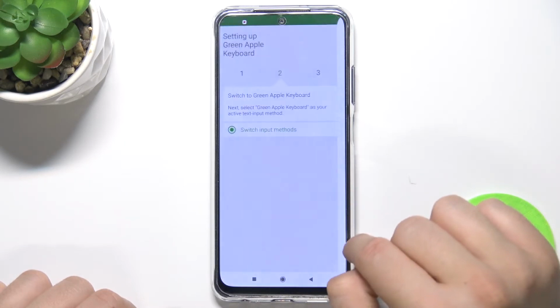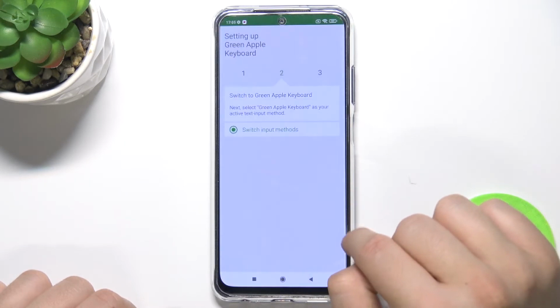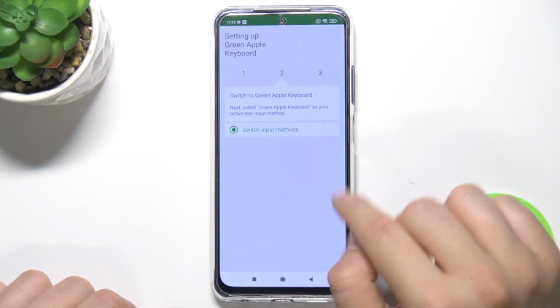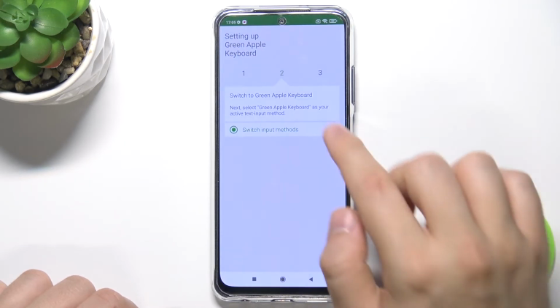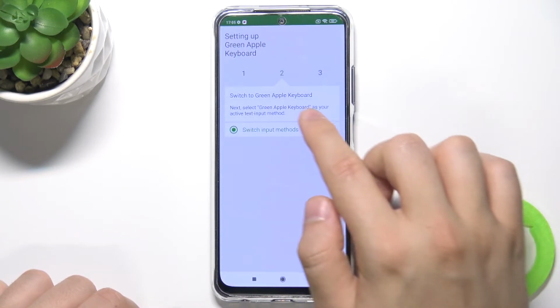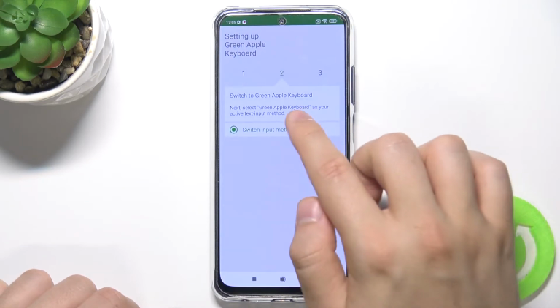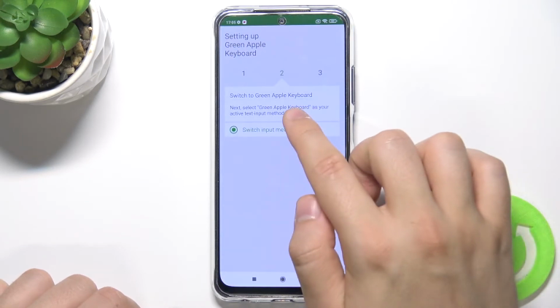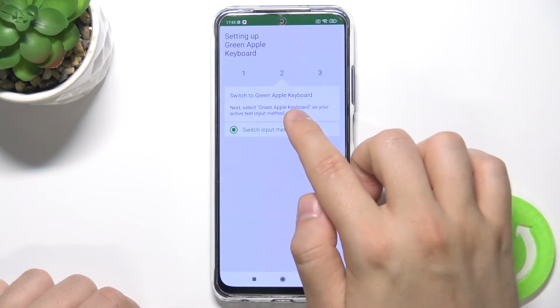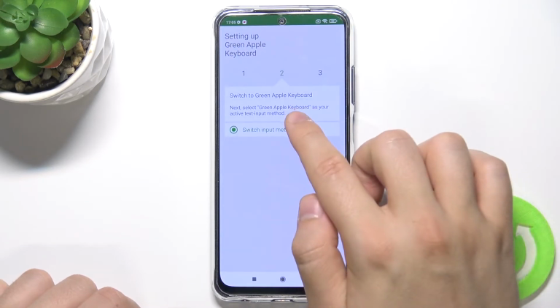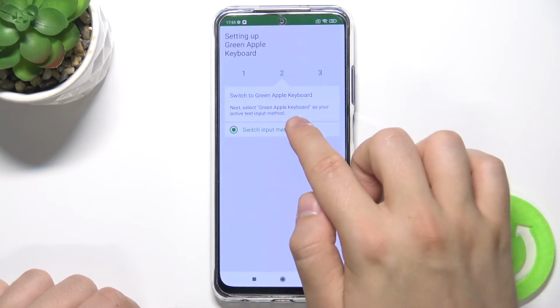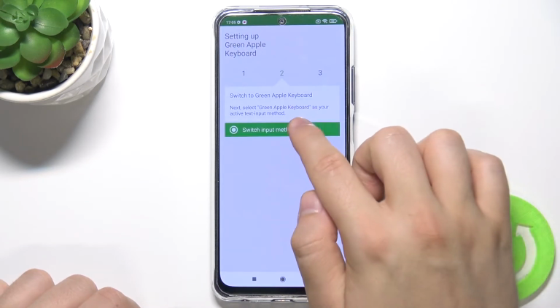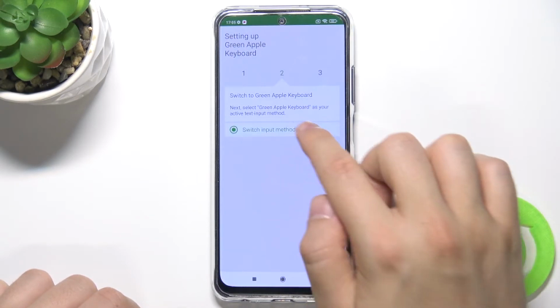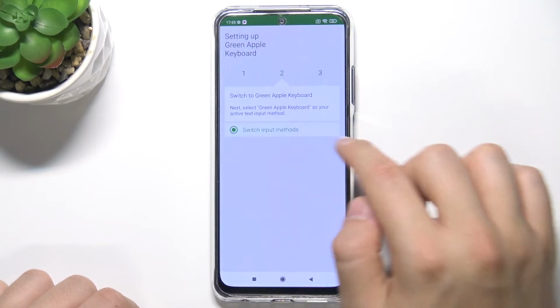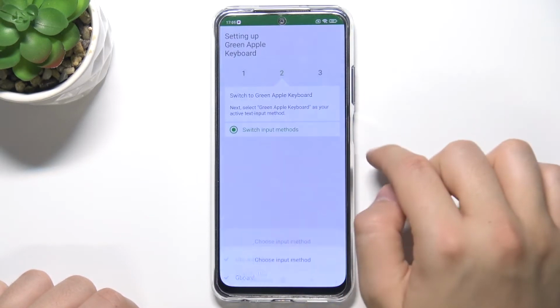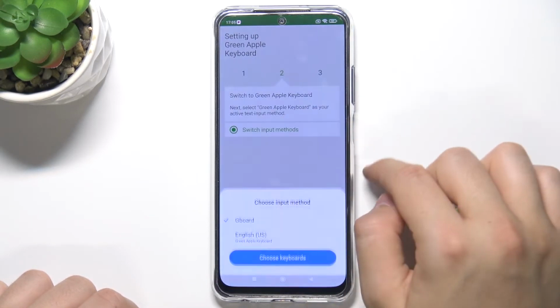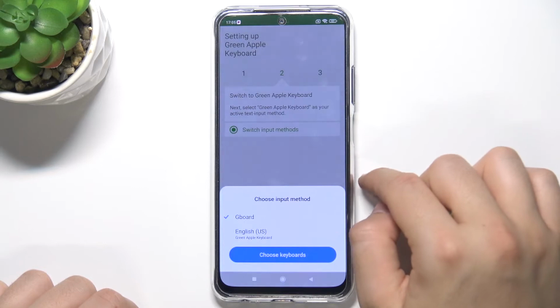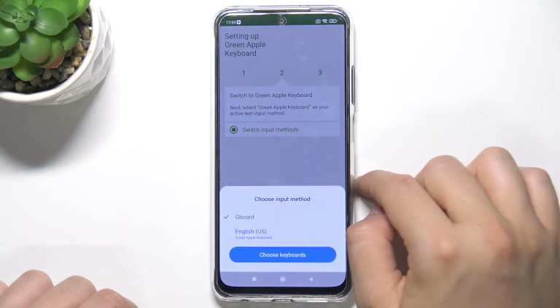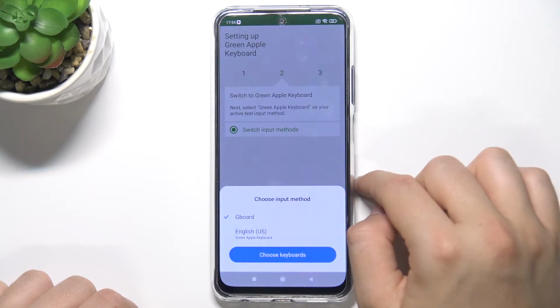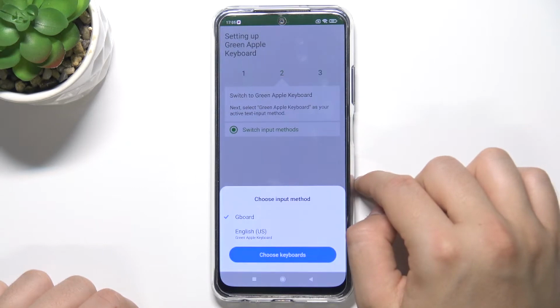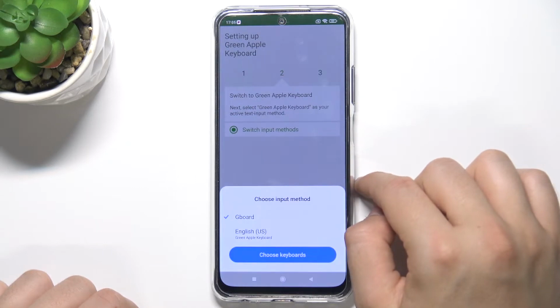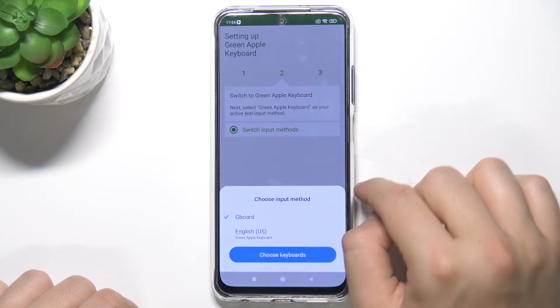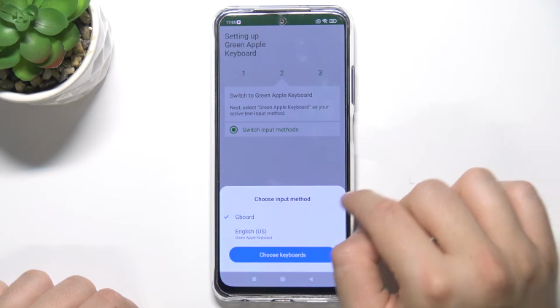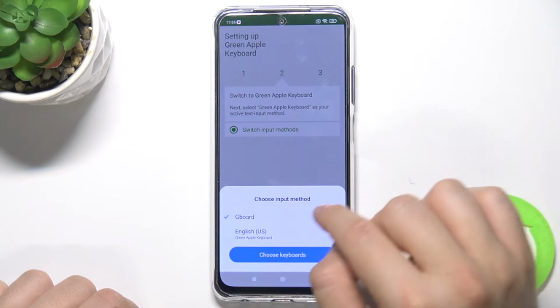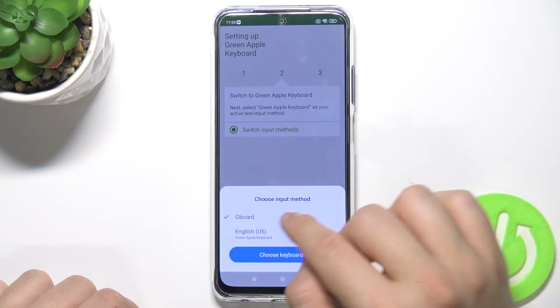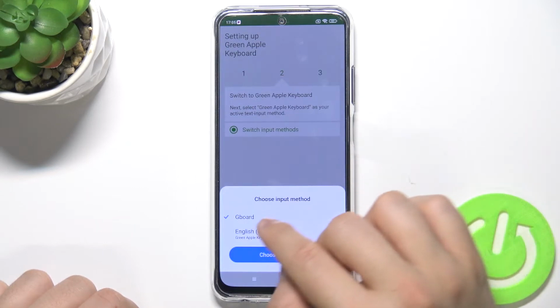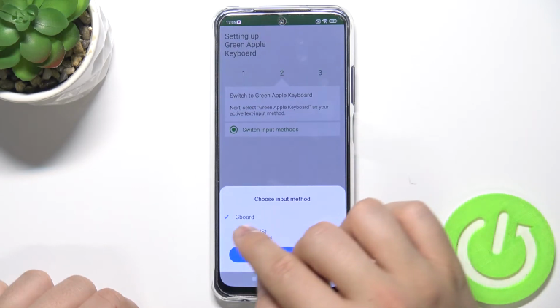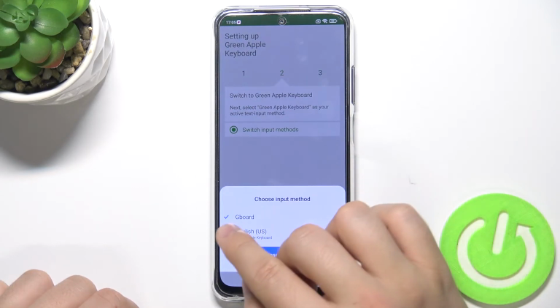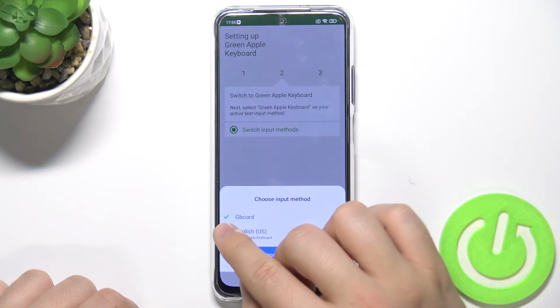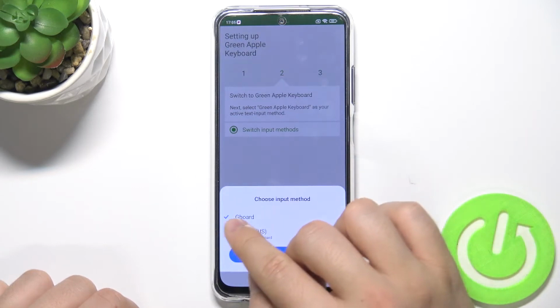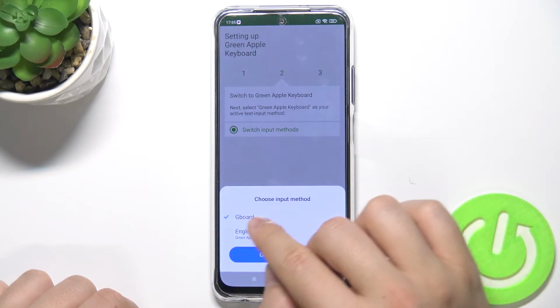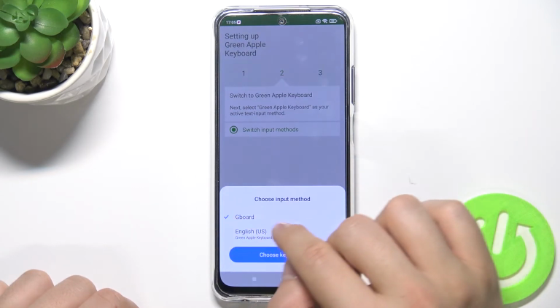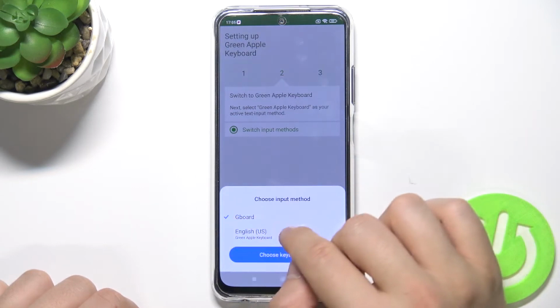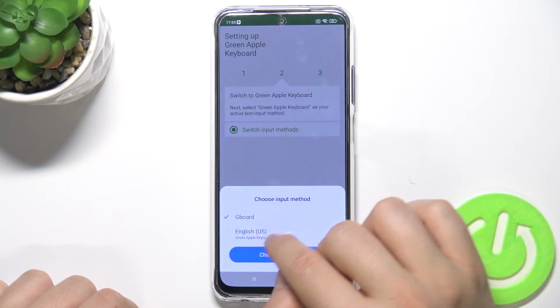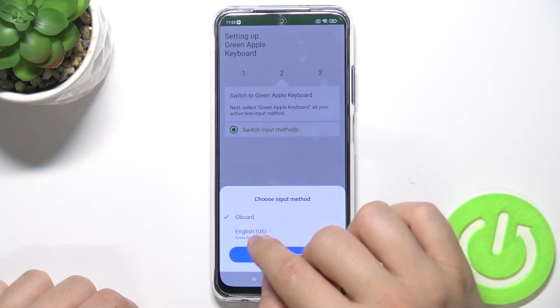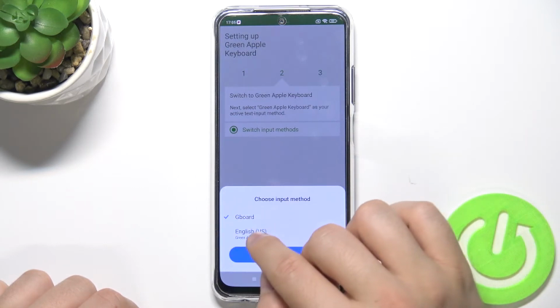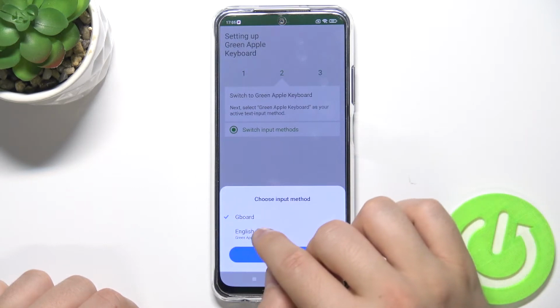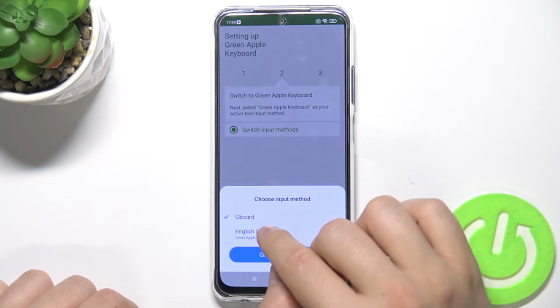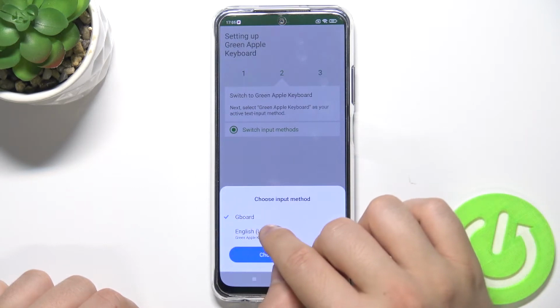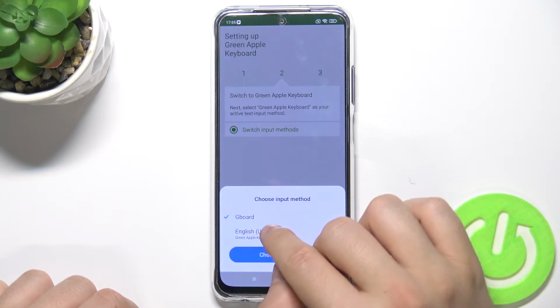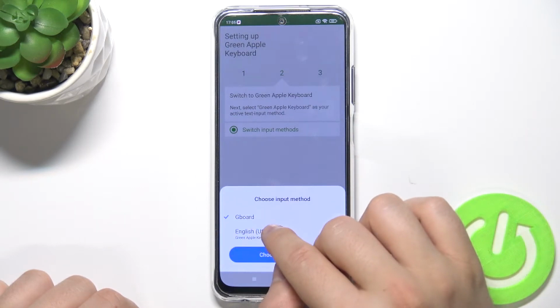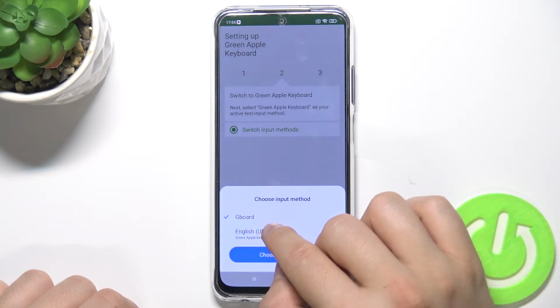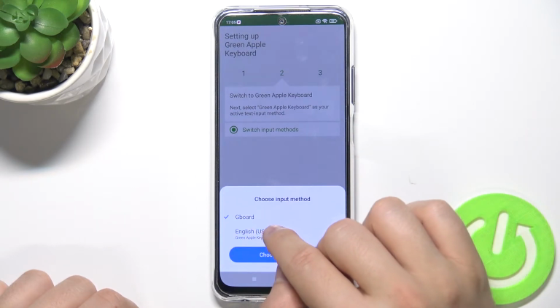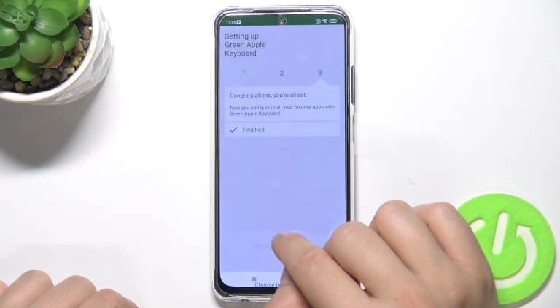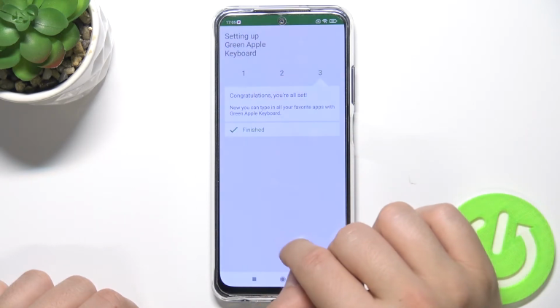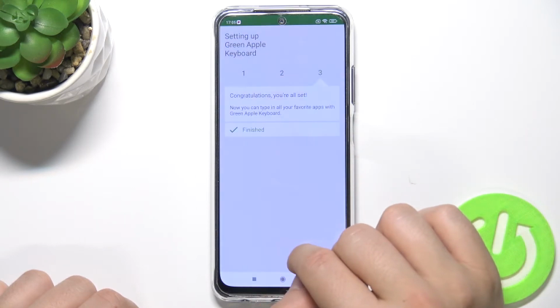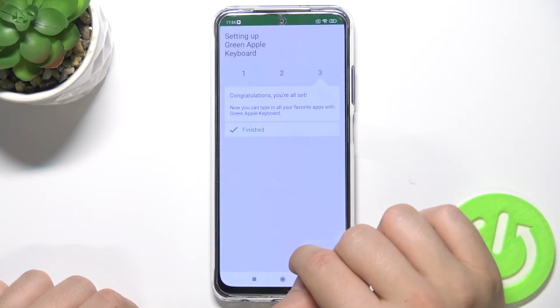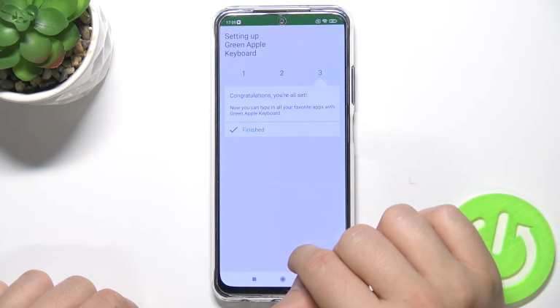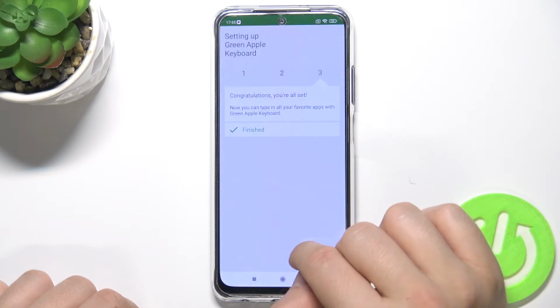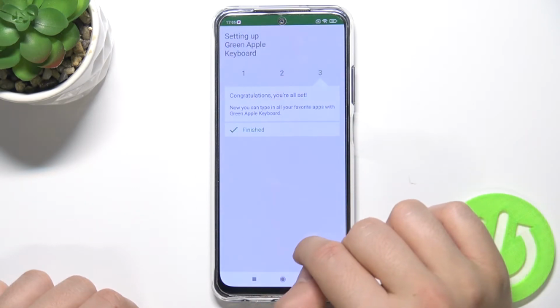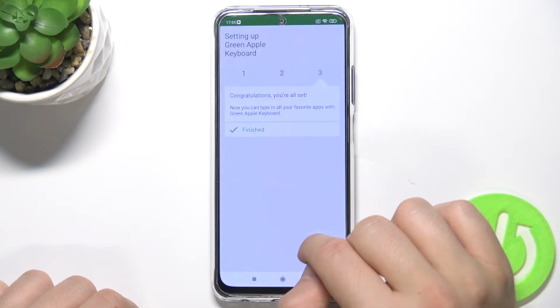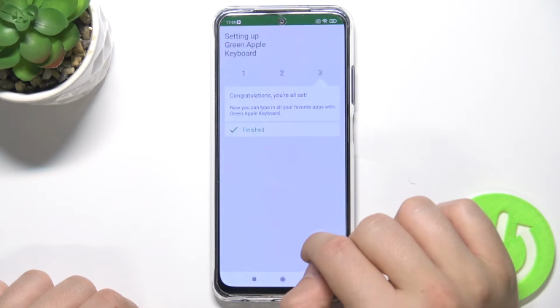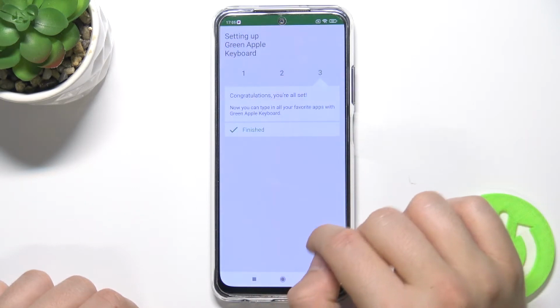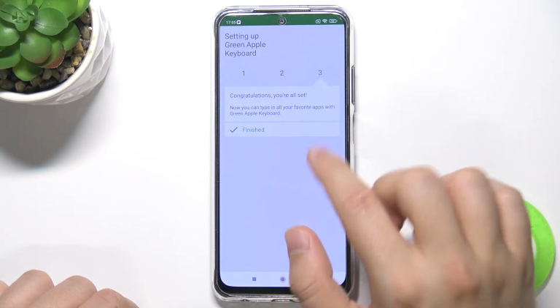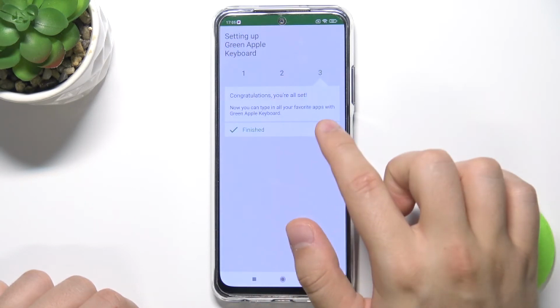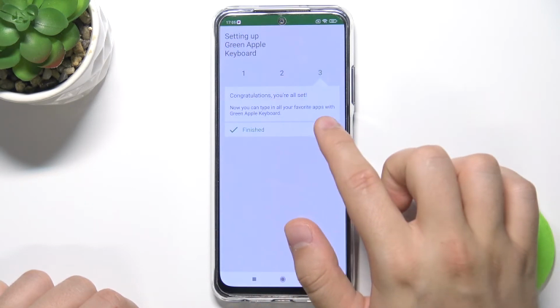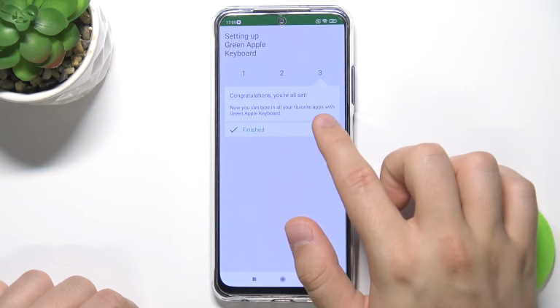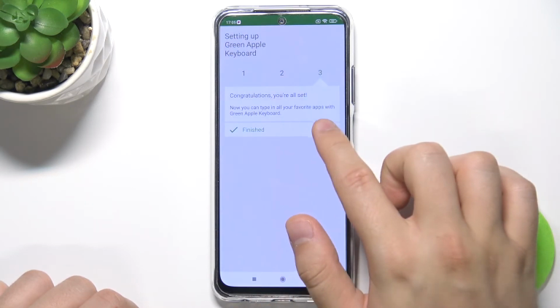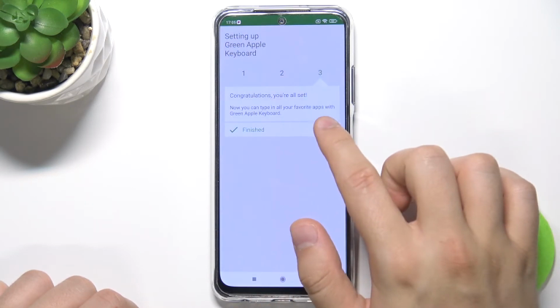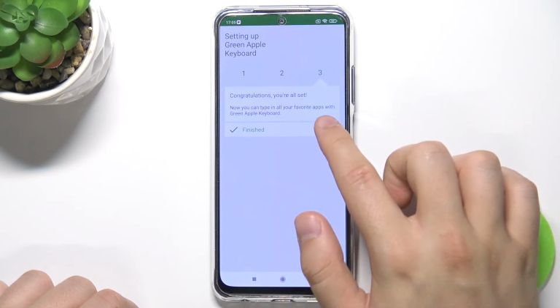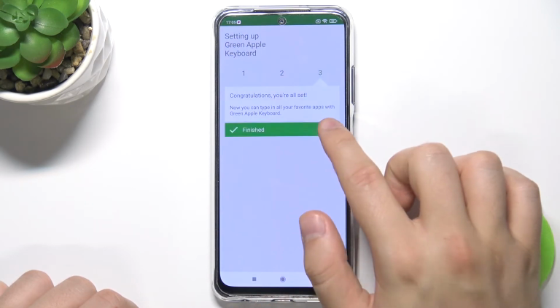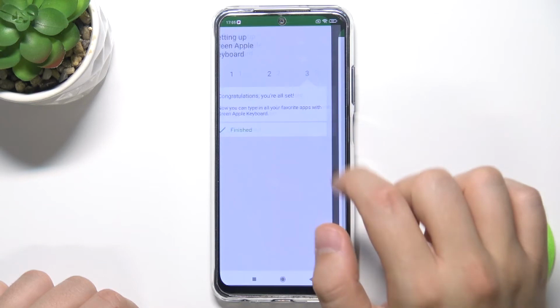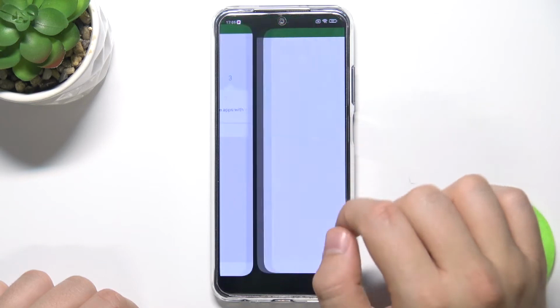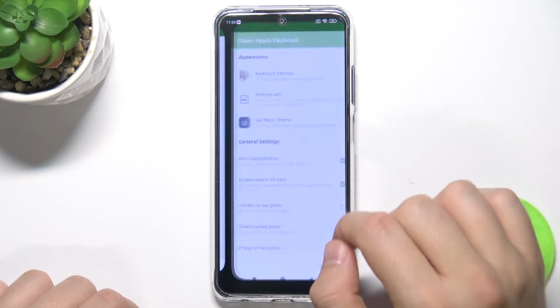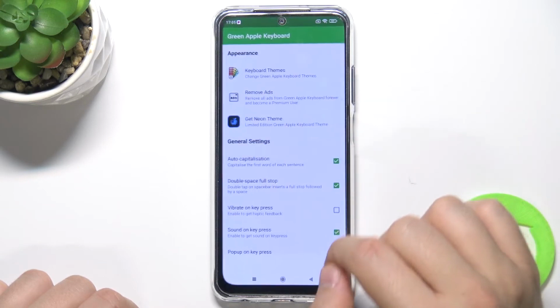Tap to switch input methods, and switch from Gboard to English United States Green Apple keyboard. And then tap finish.